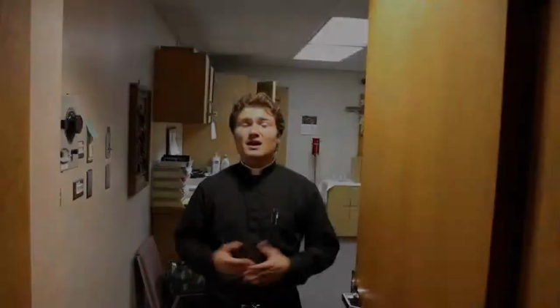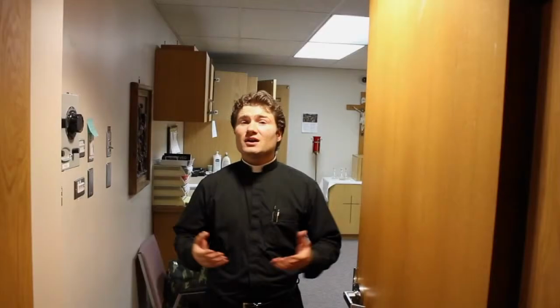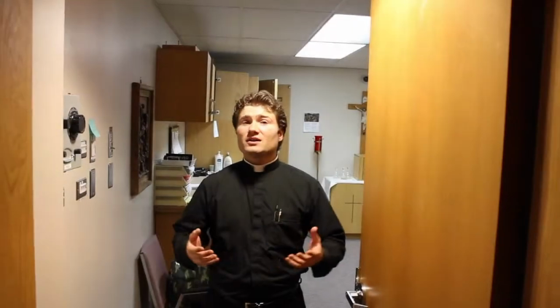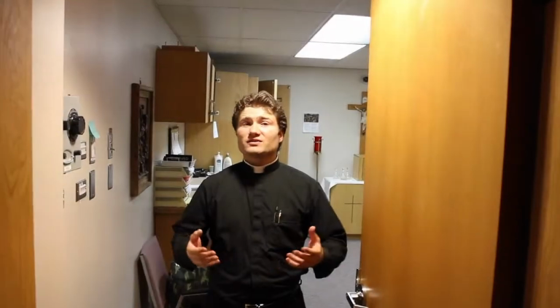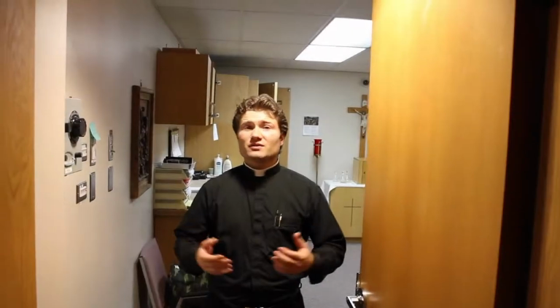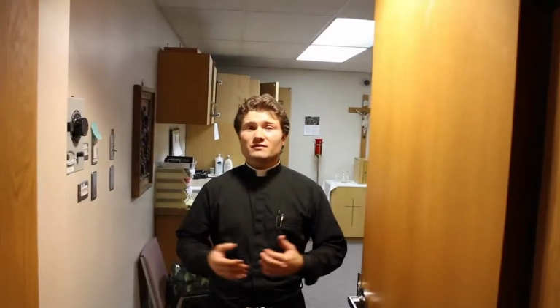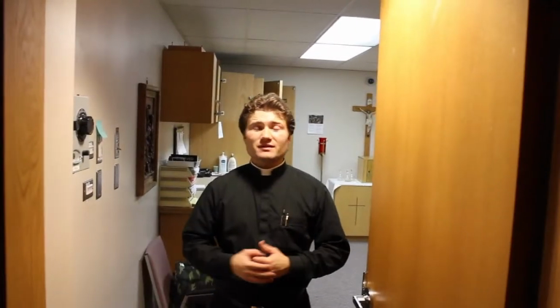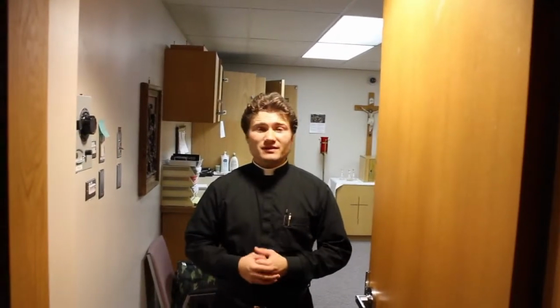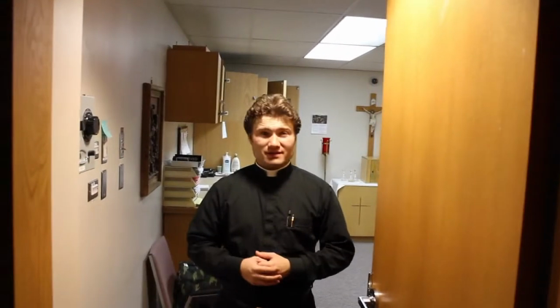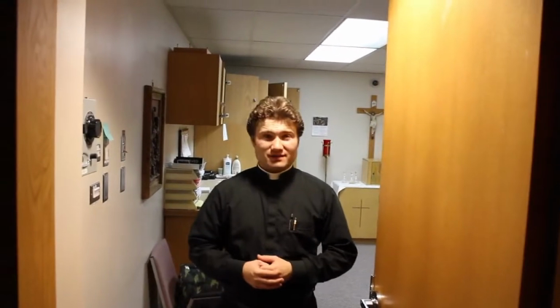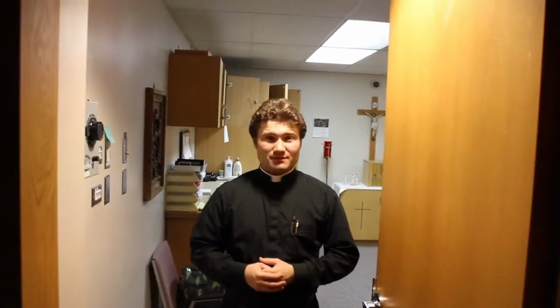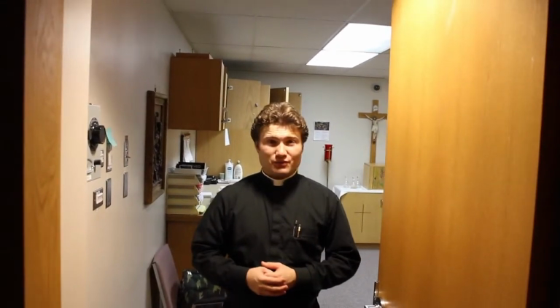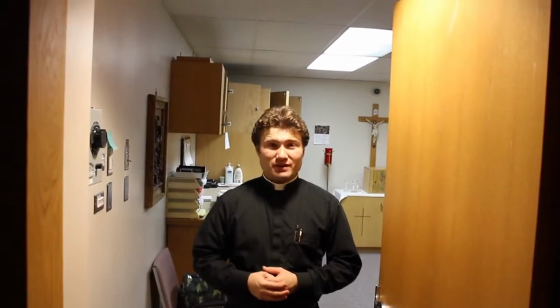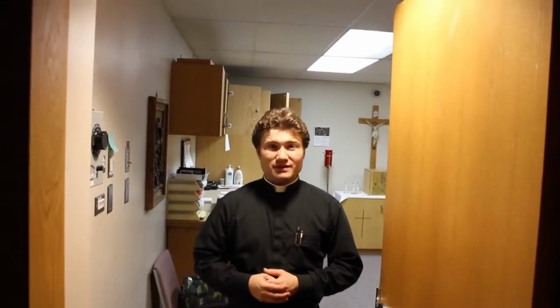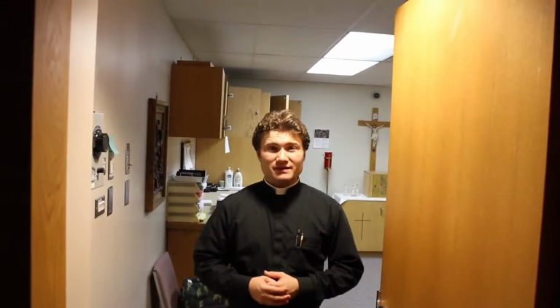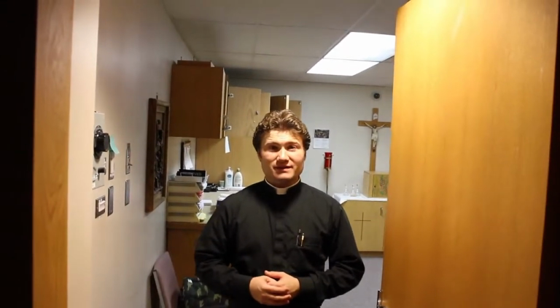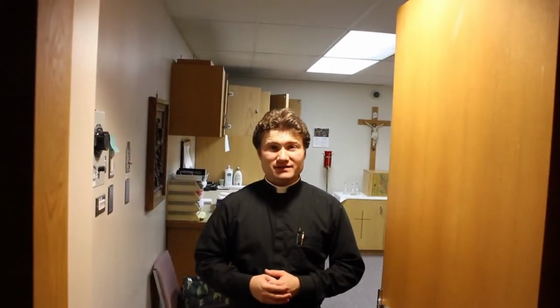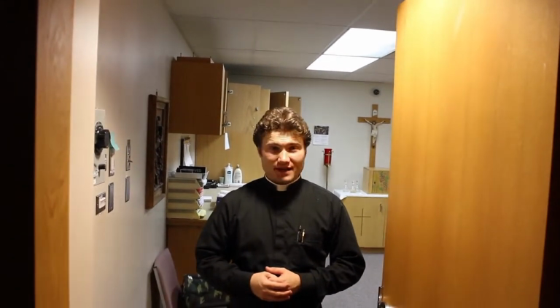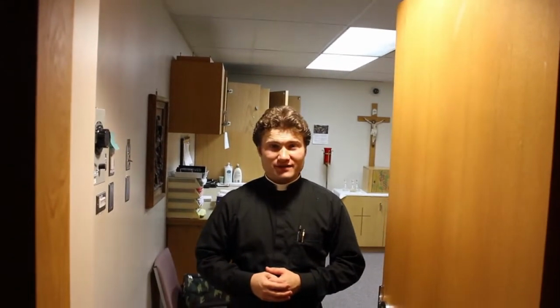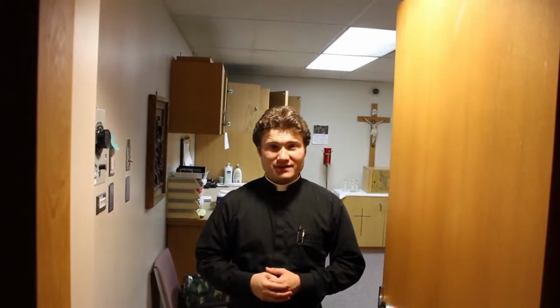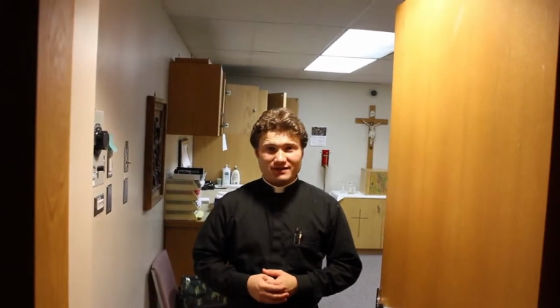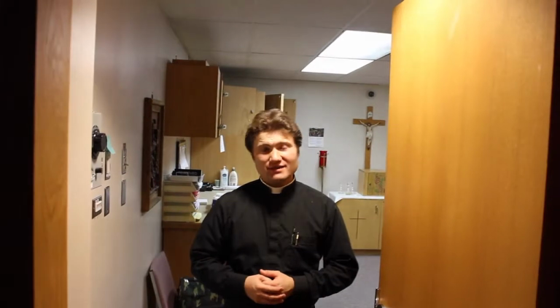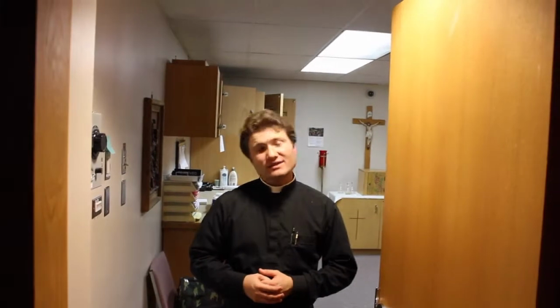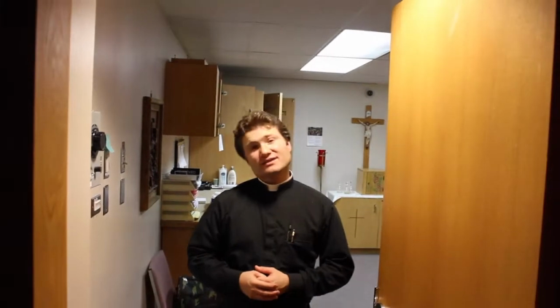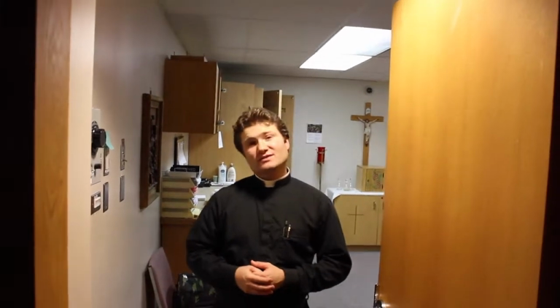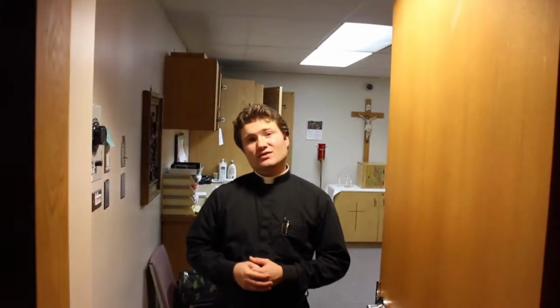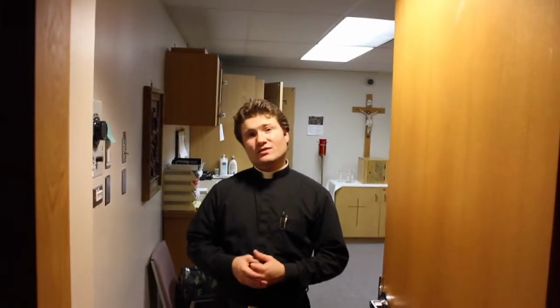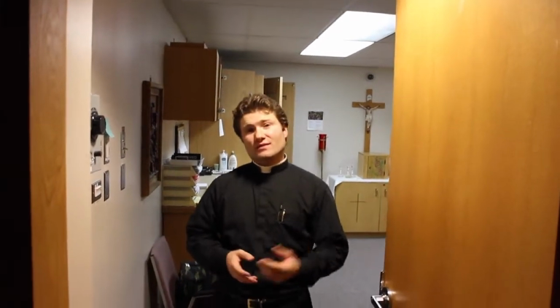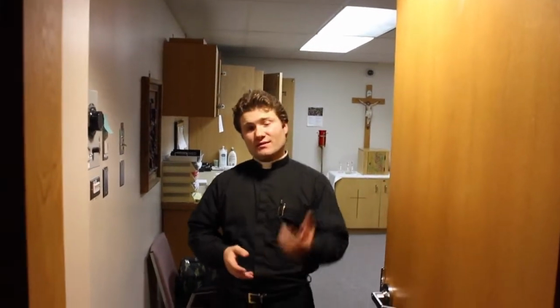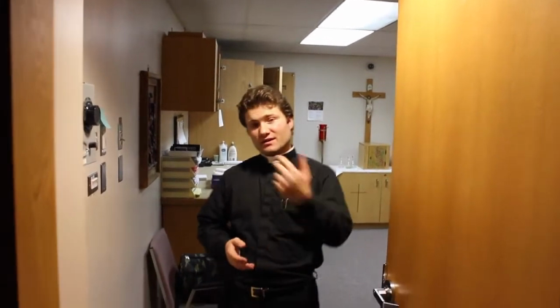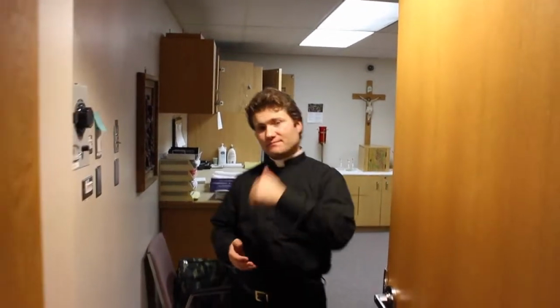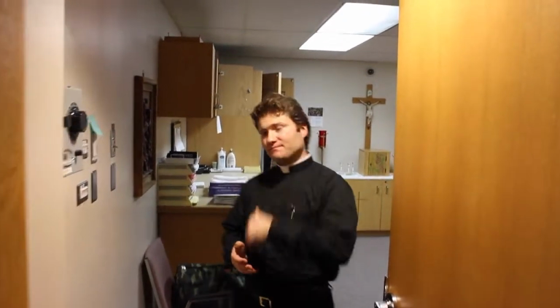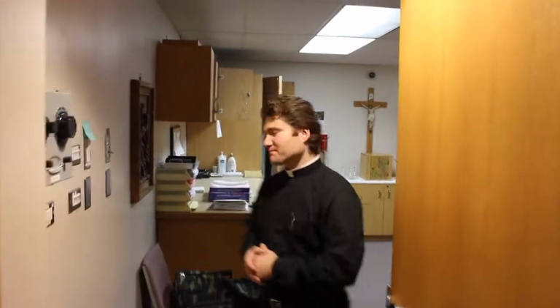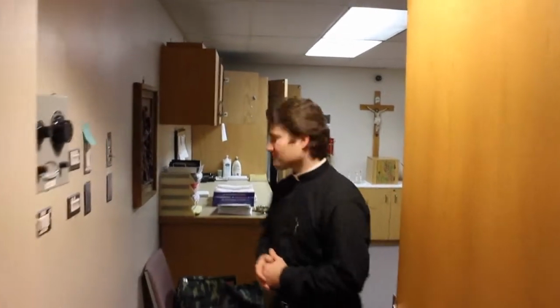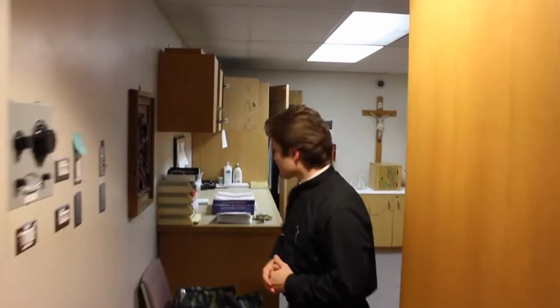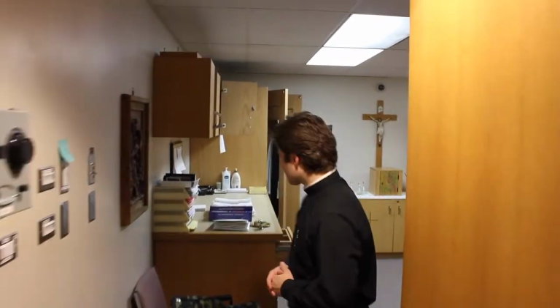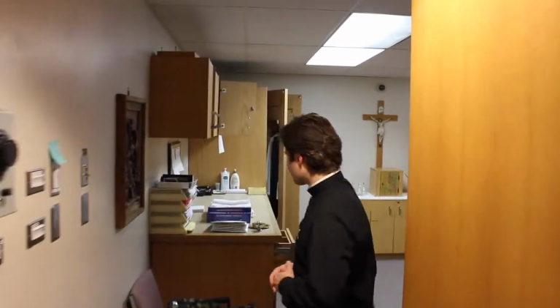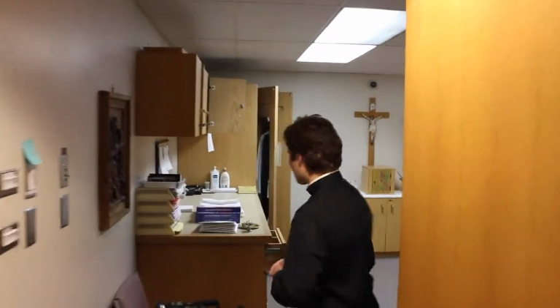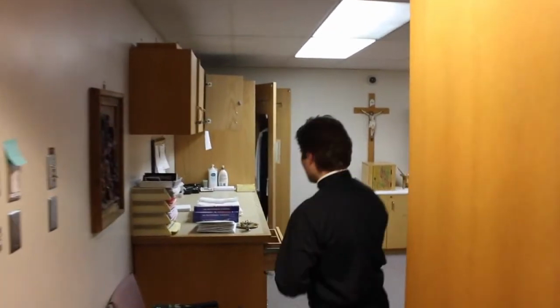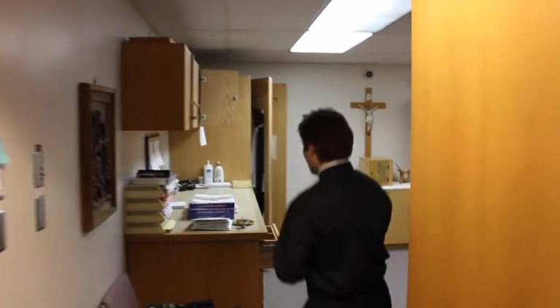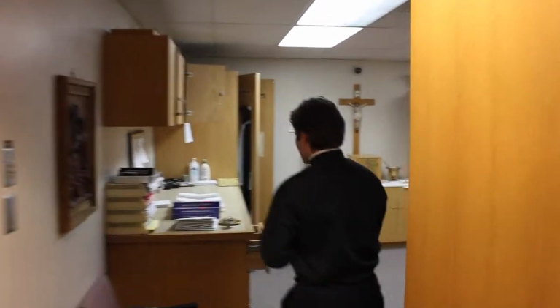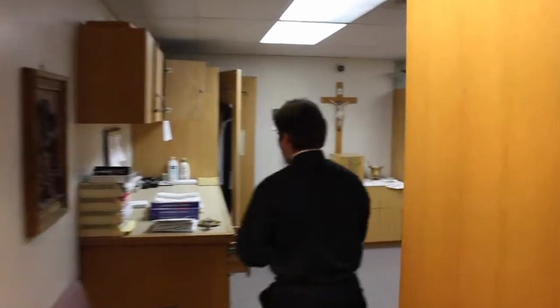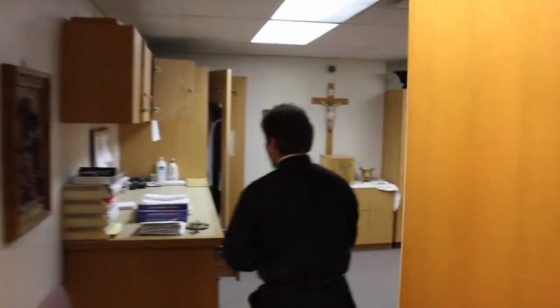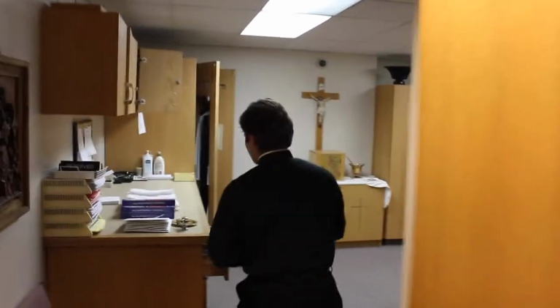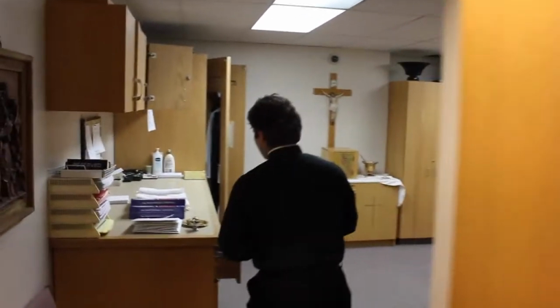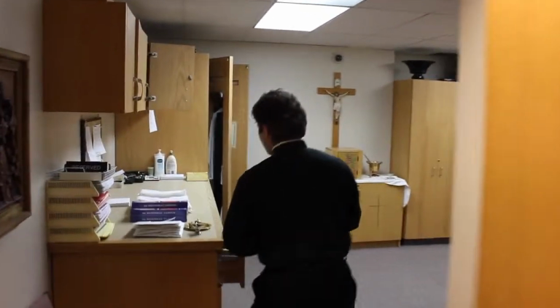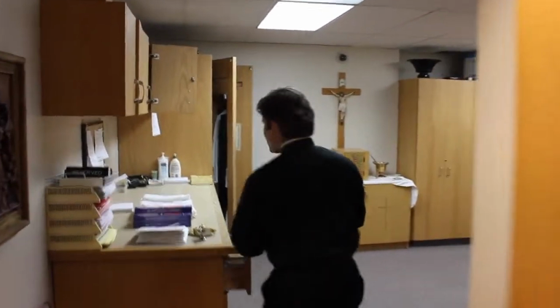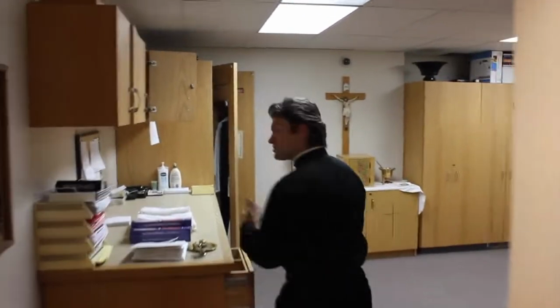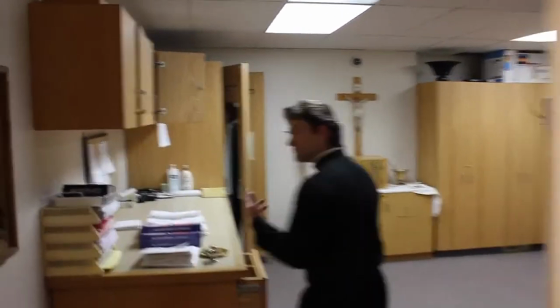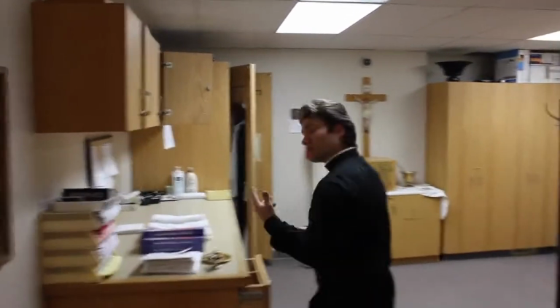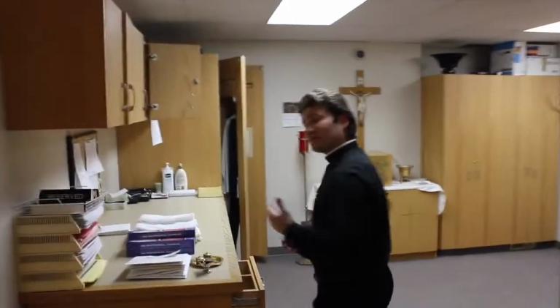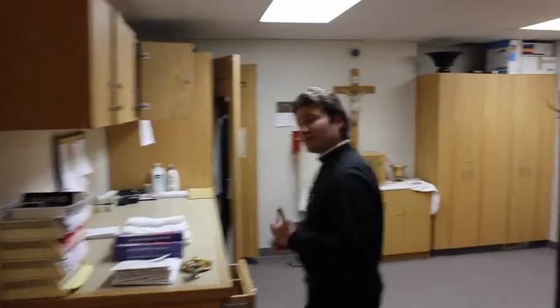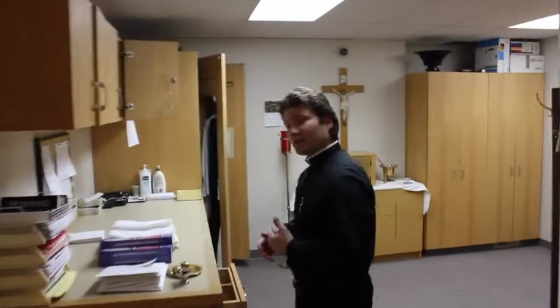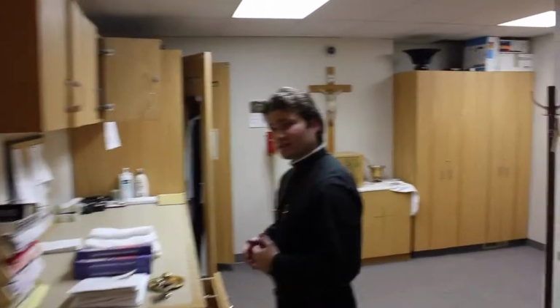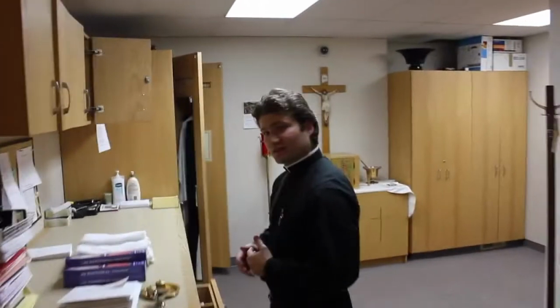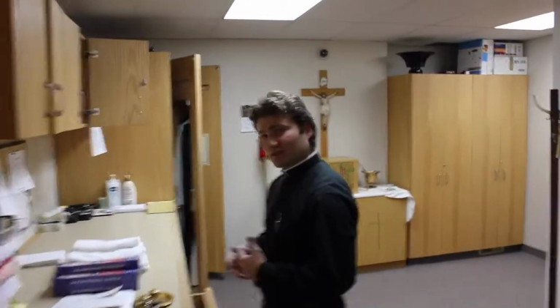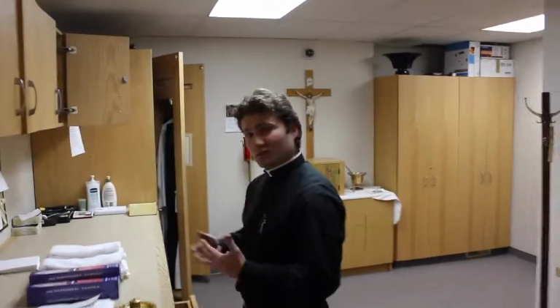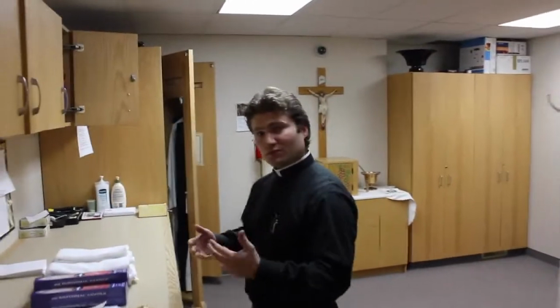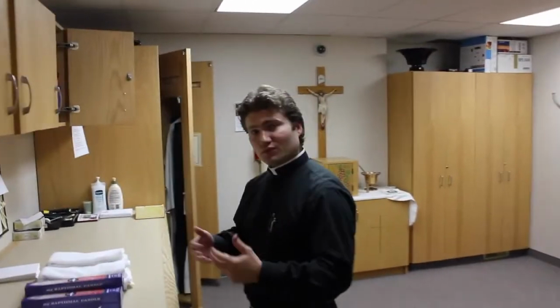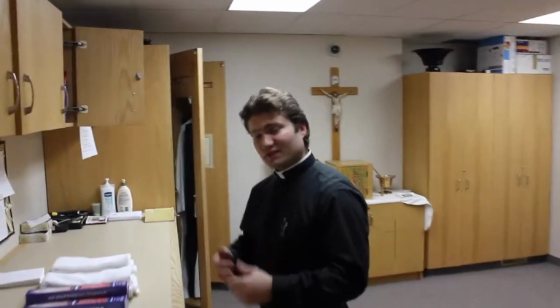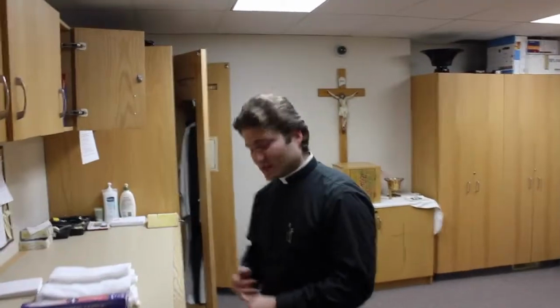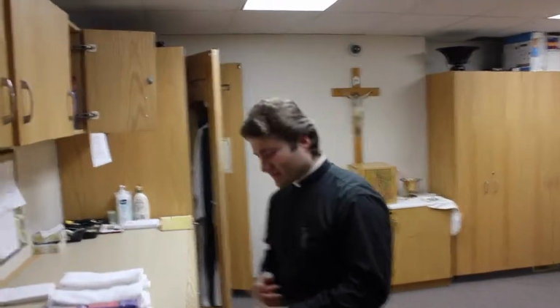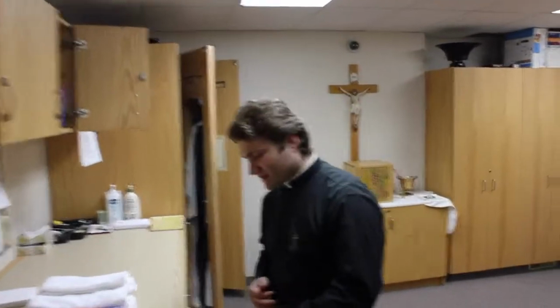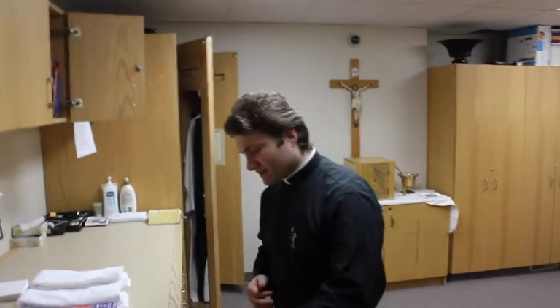This is the priest's sacristy. Come on in. This is where the priest gets vested.